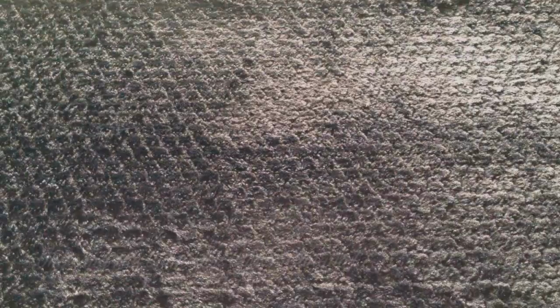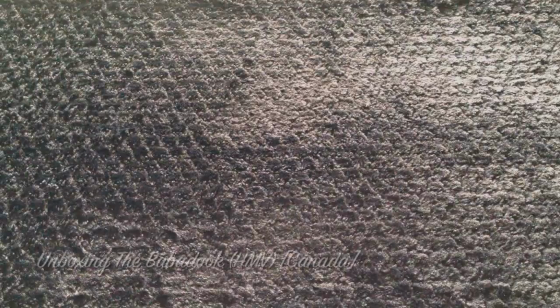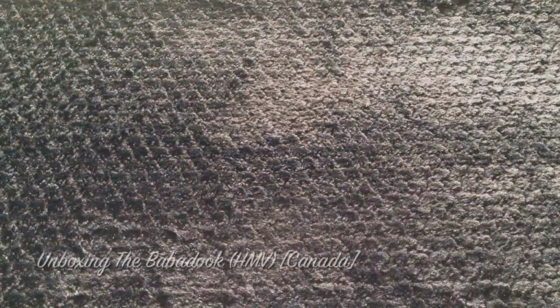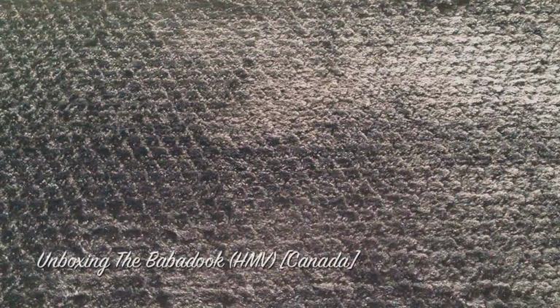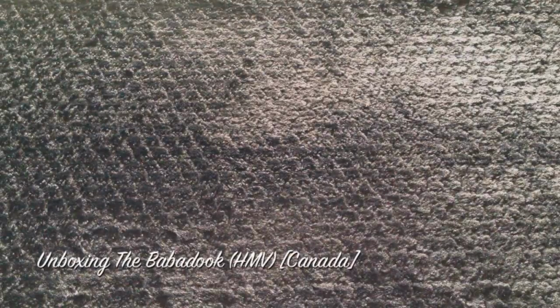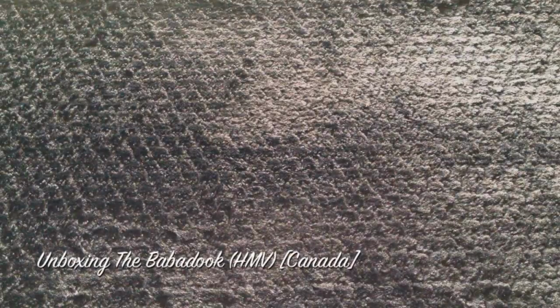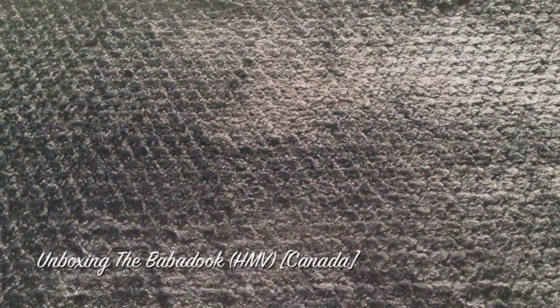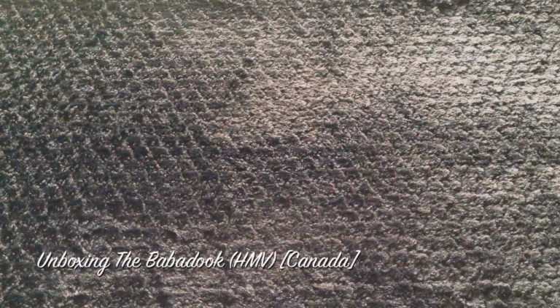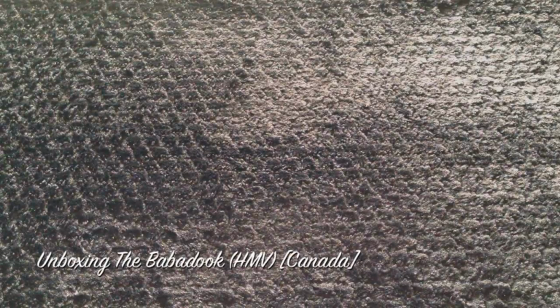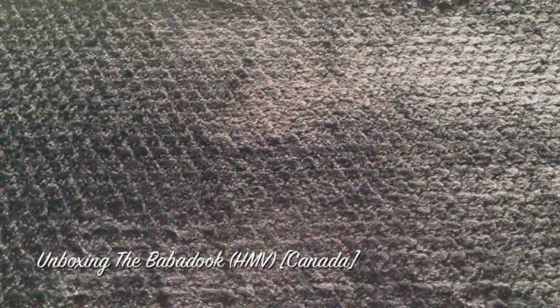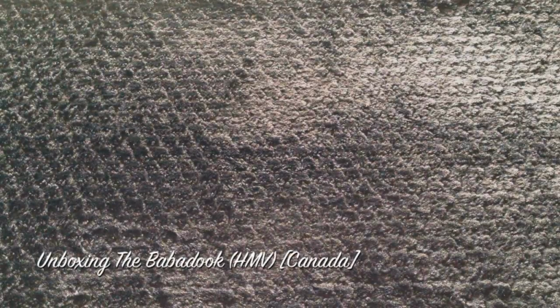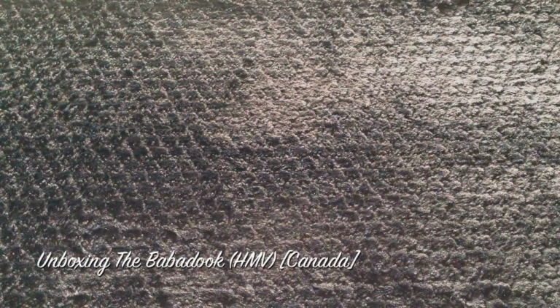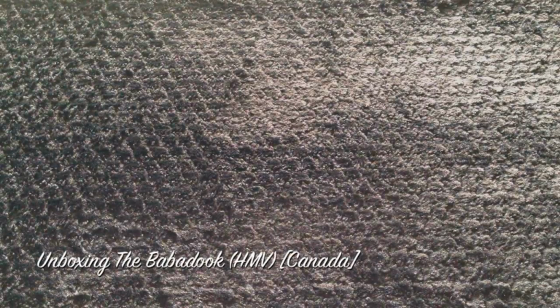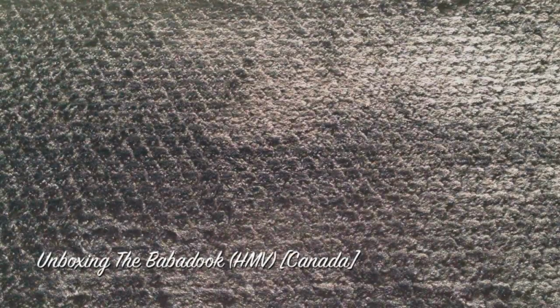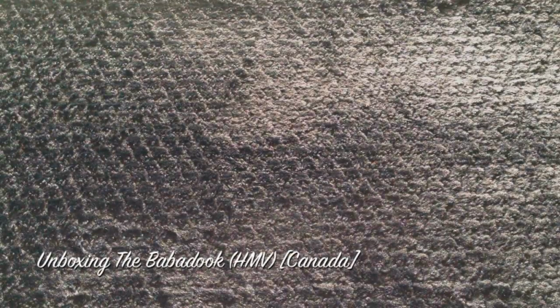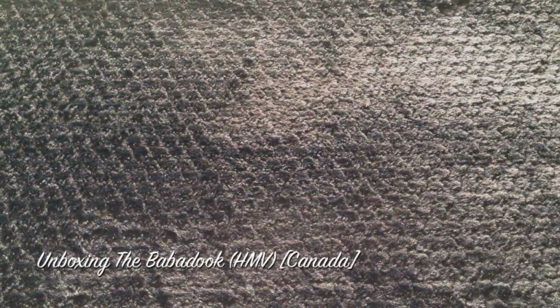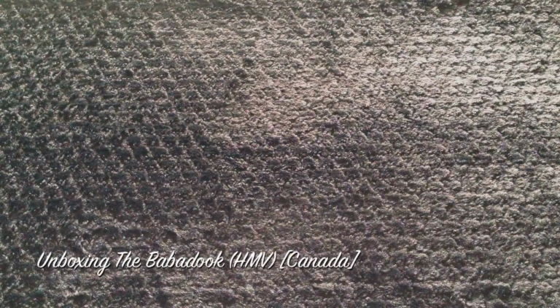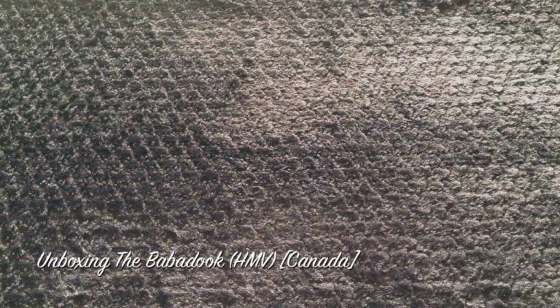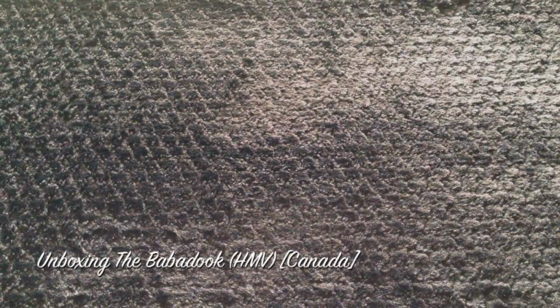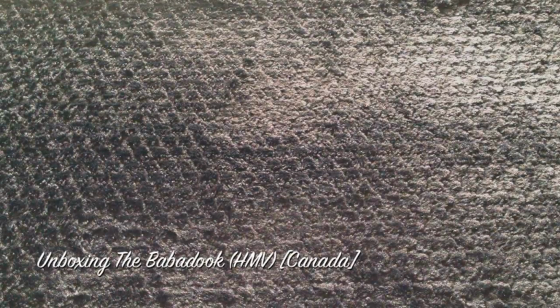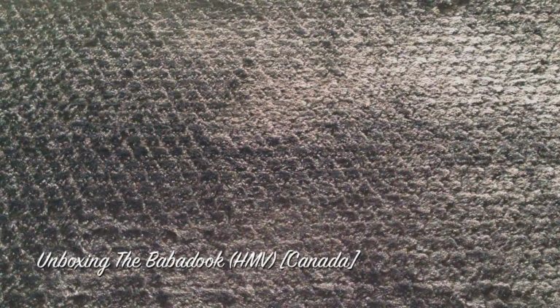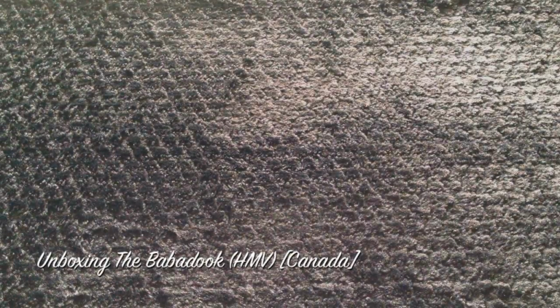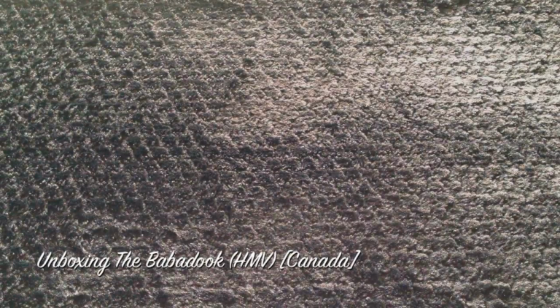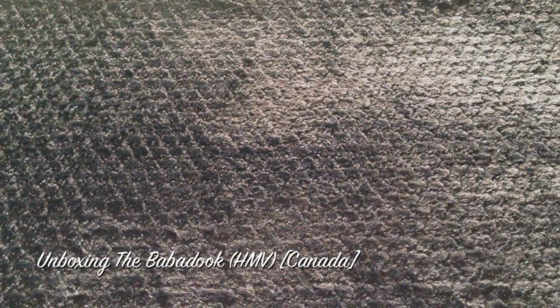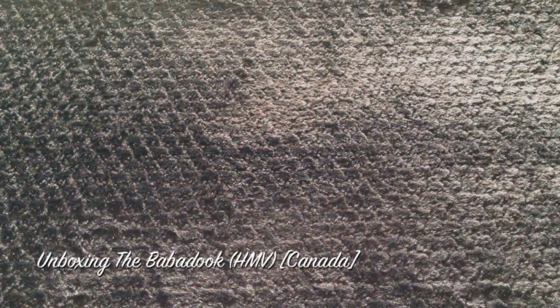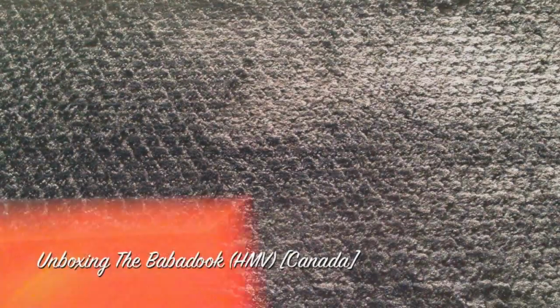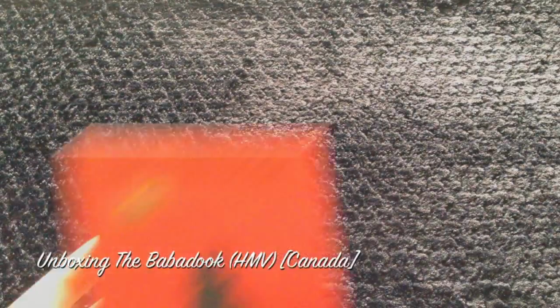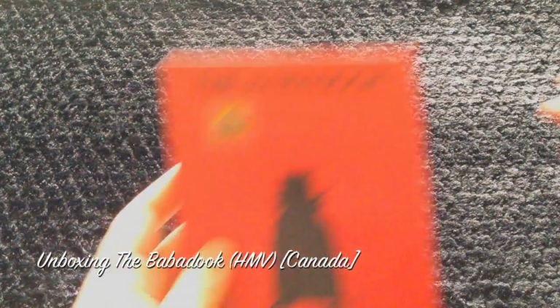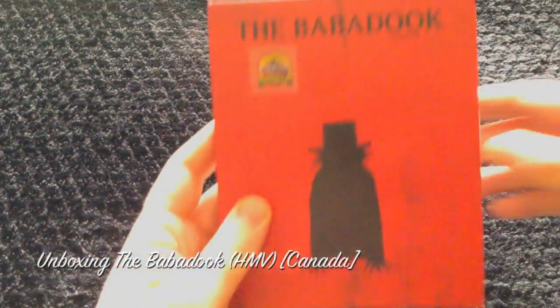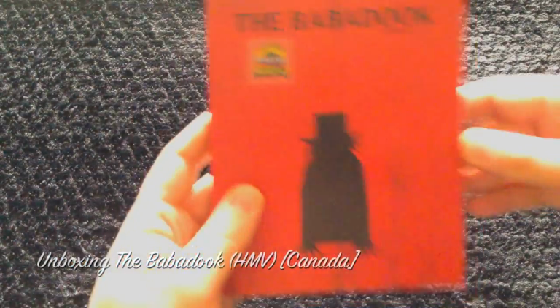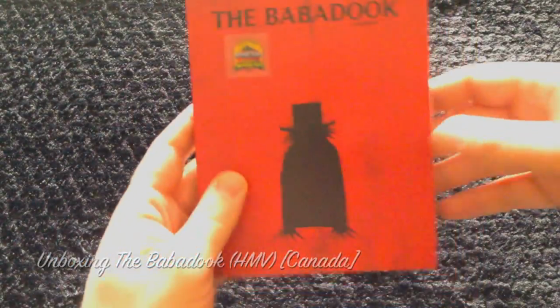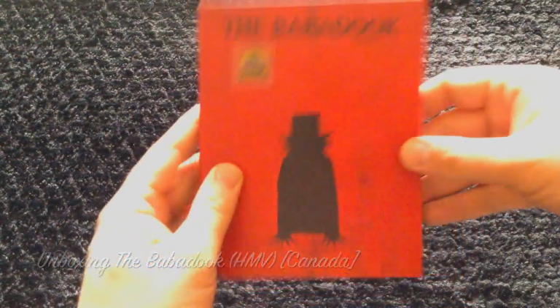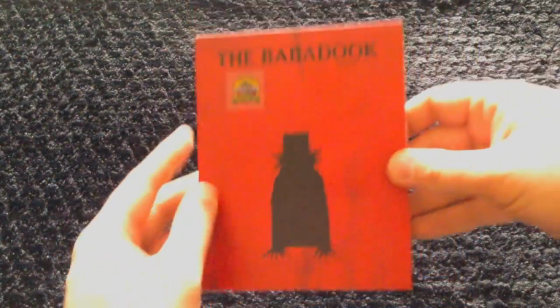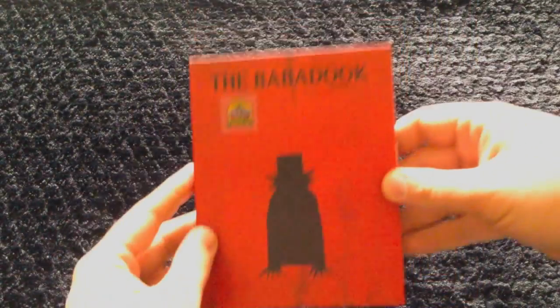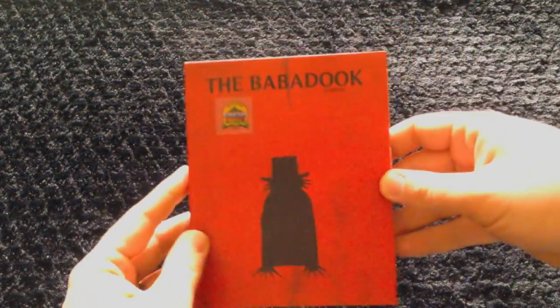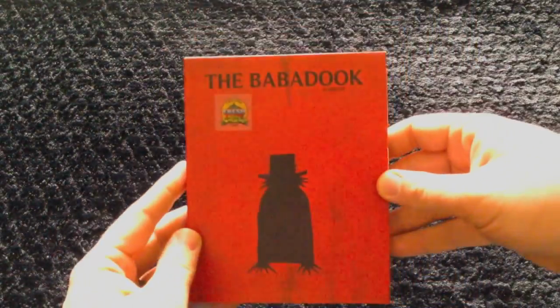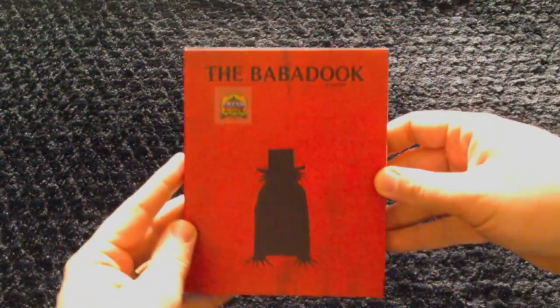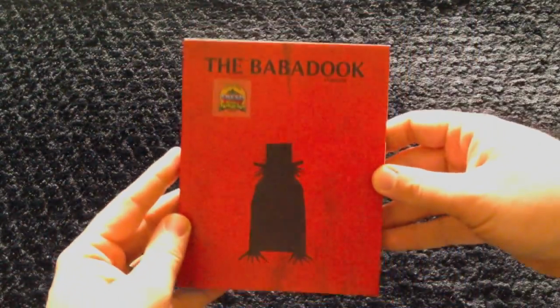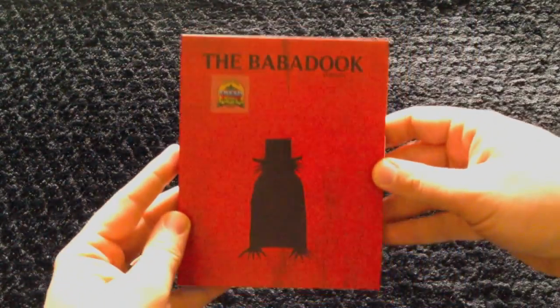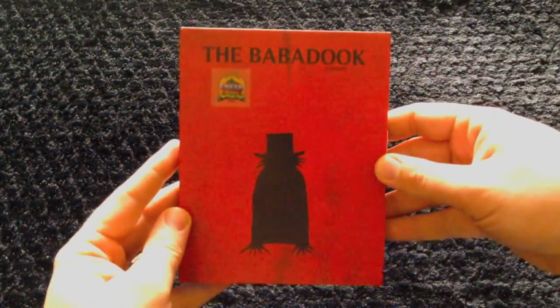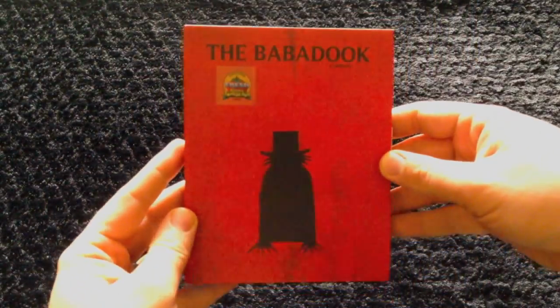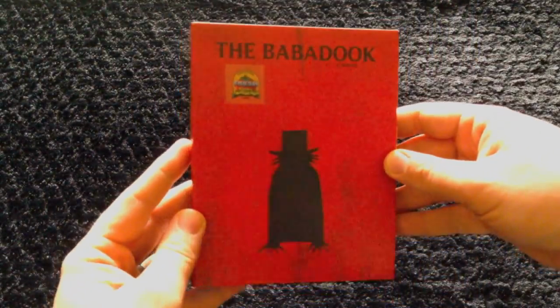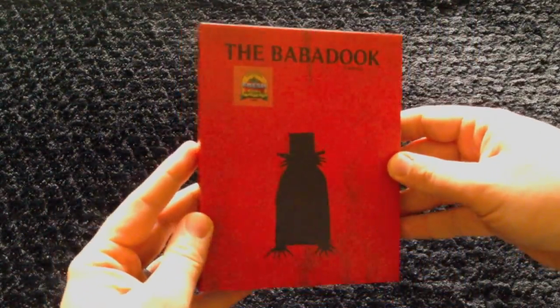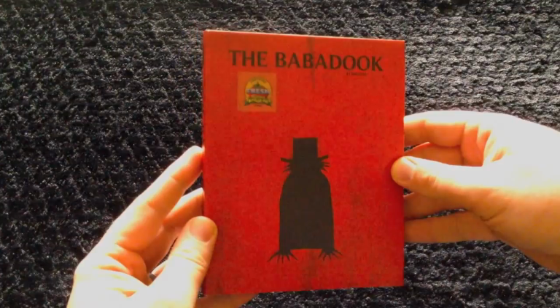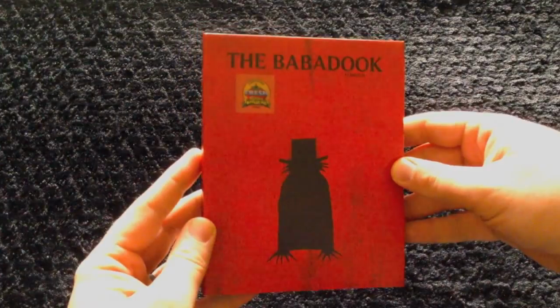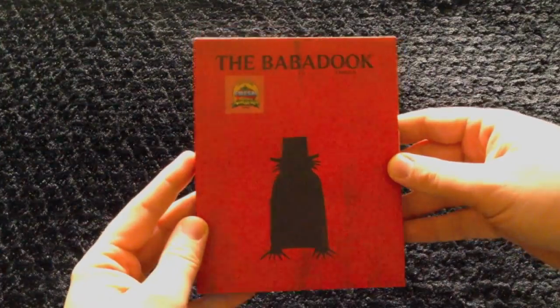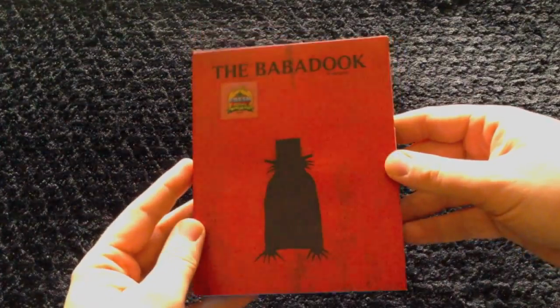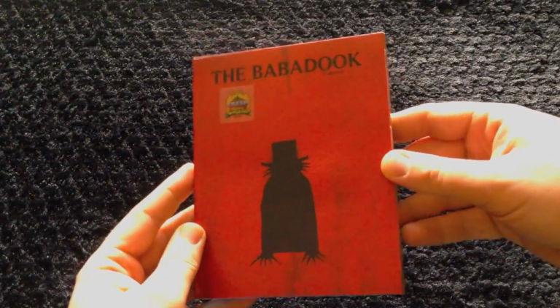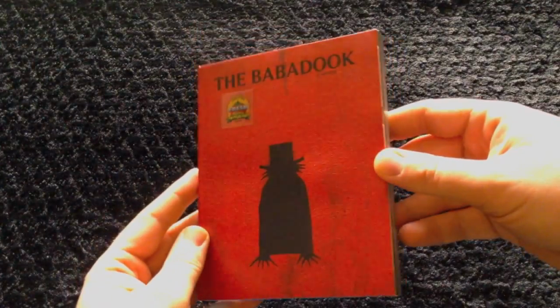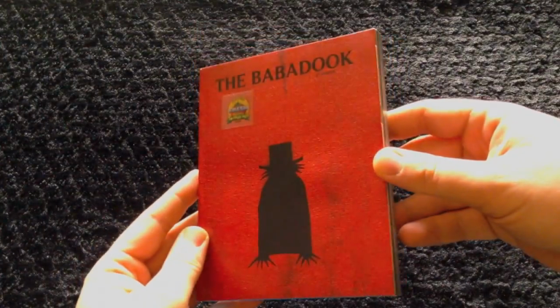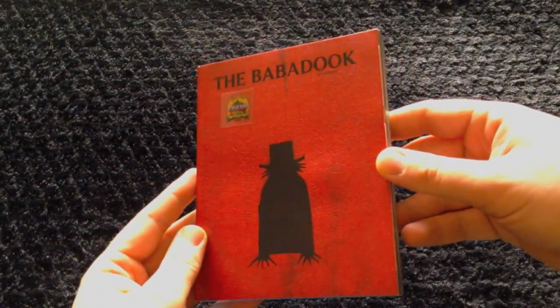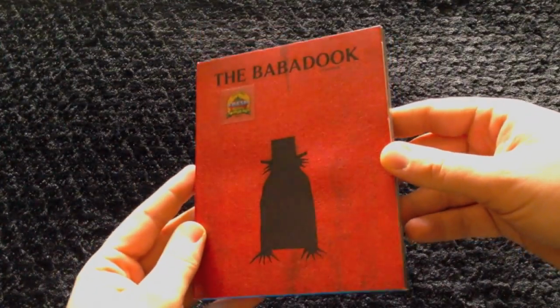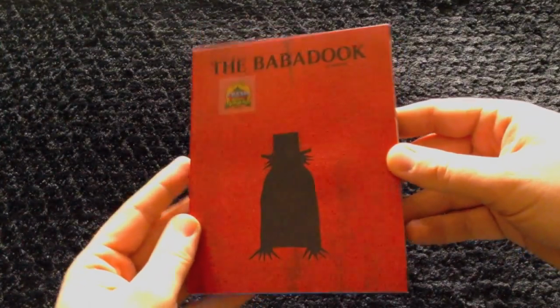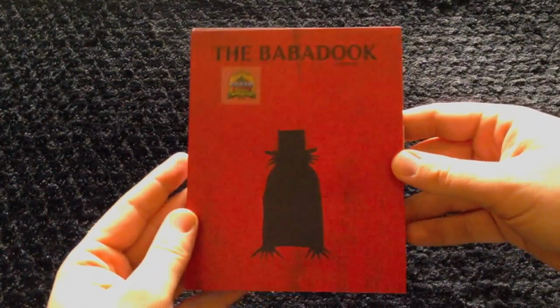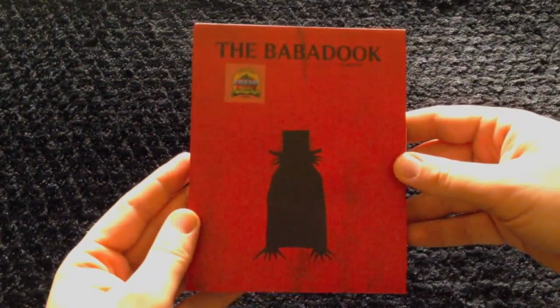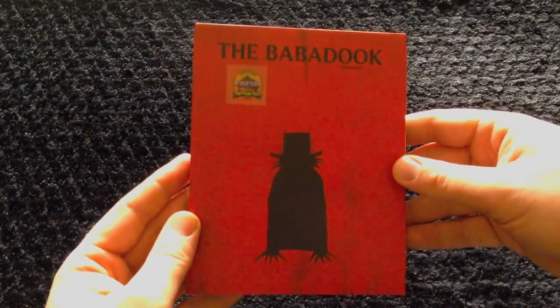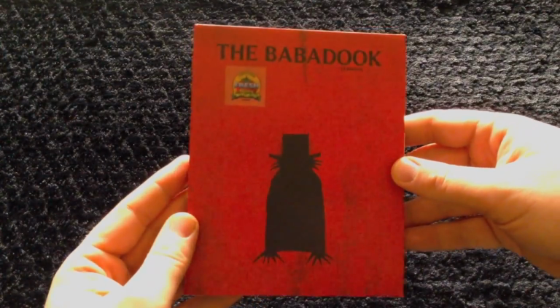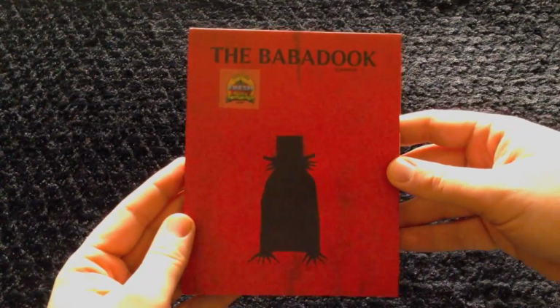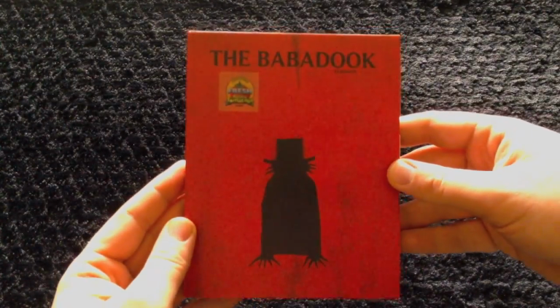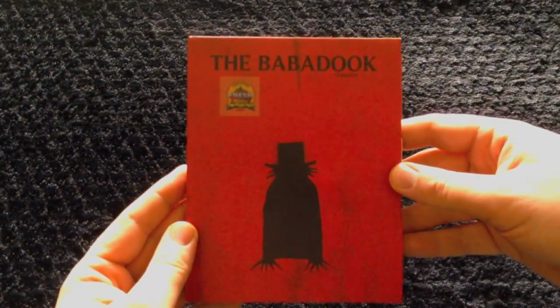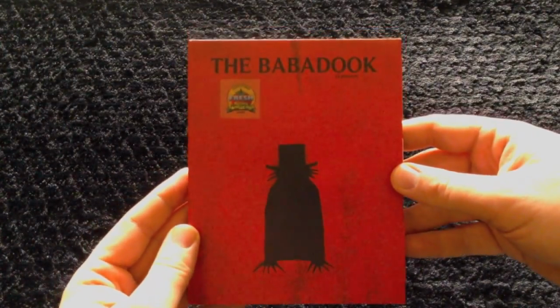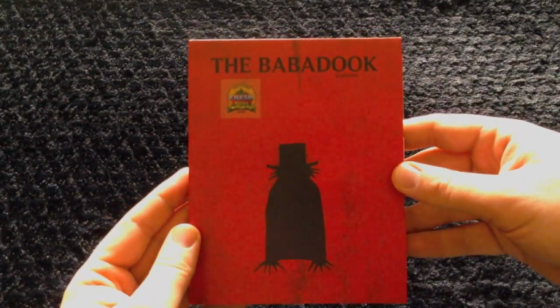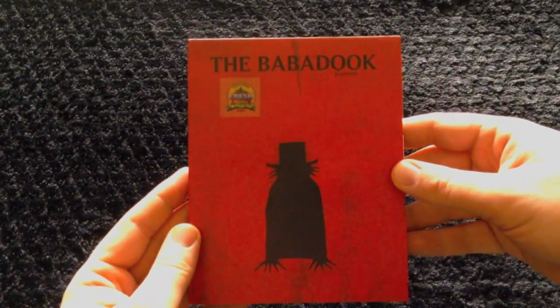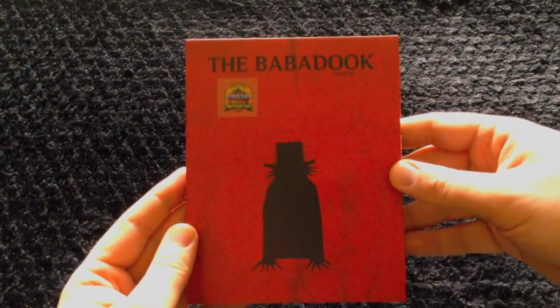How's it going everyone? Just going to give you a little look at the Babadook exclusive slipcover version from HMV in Canada.